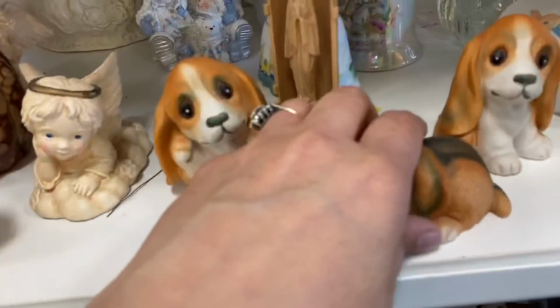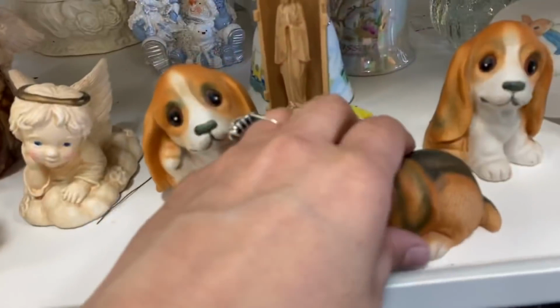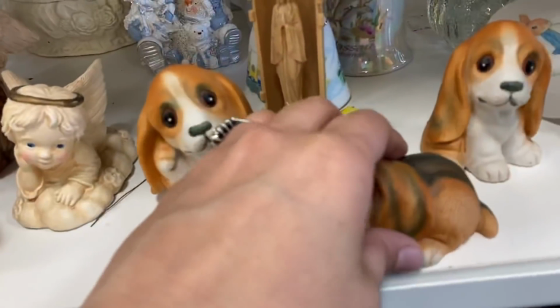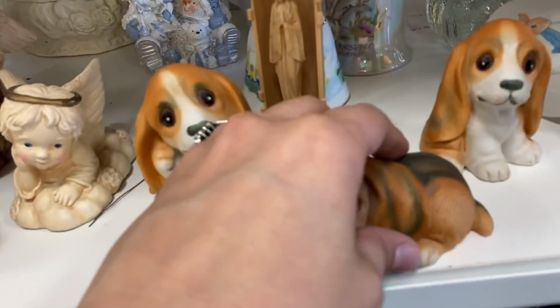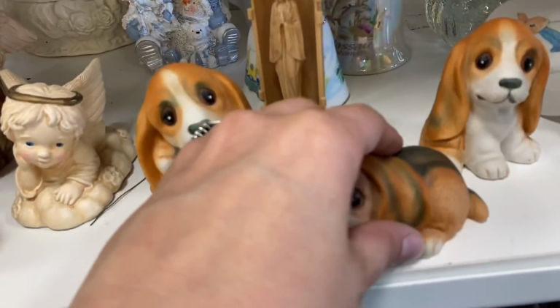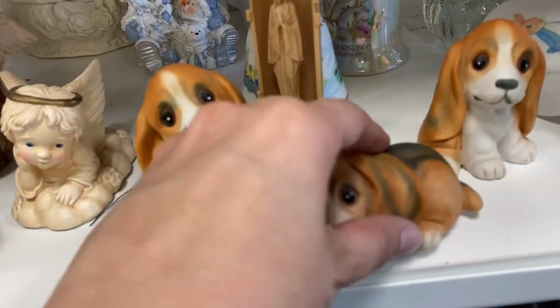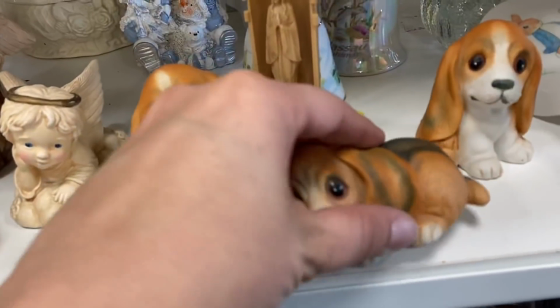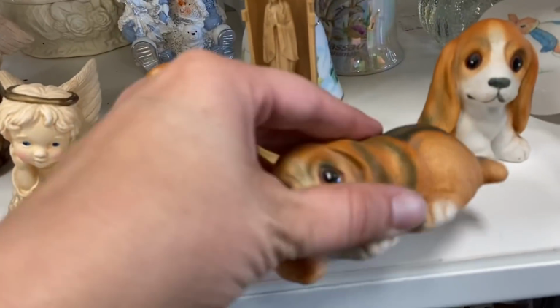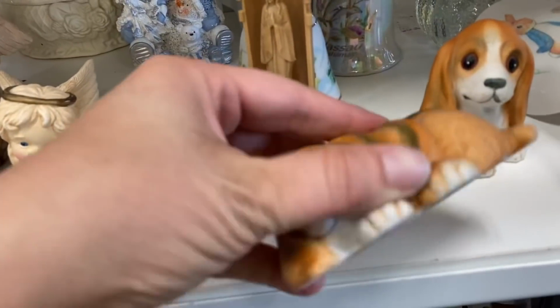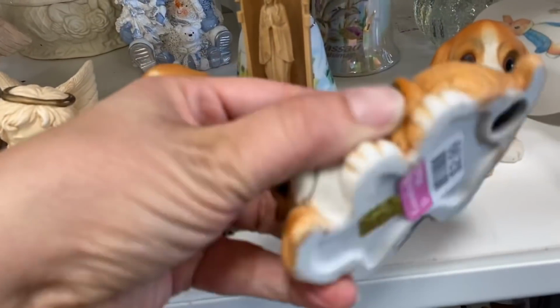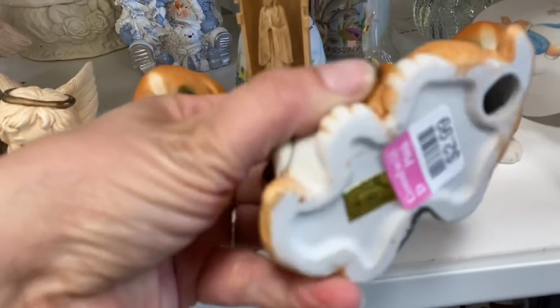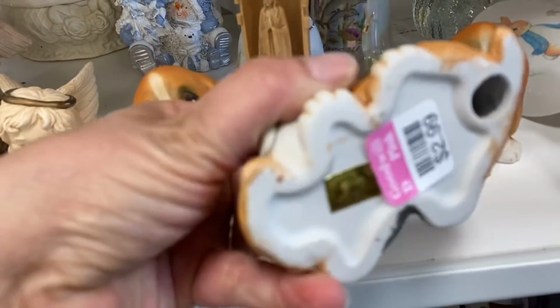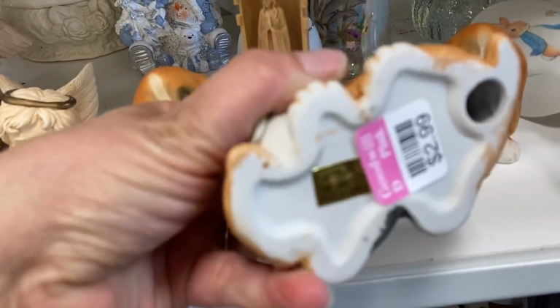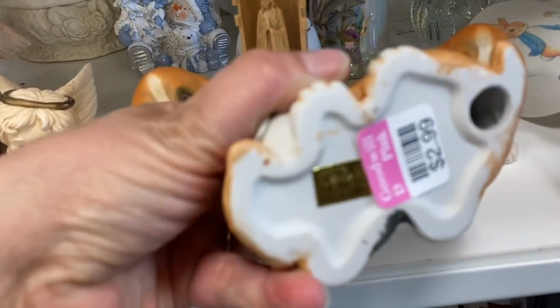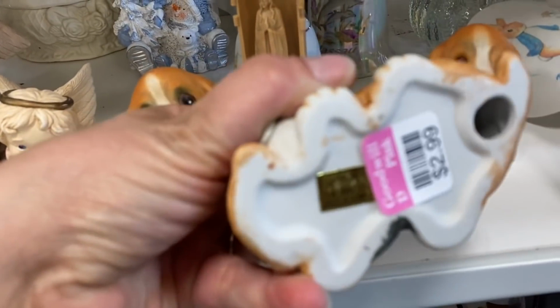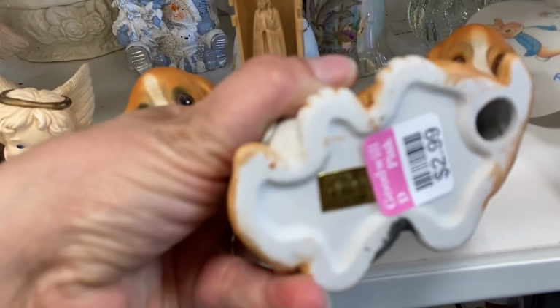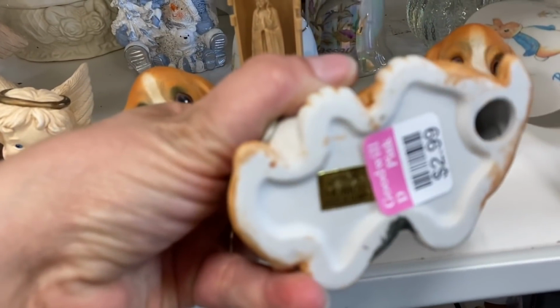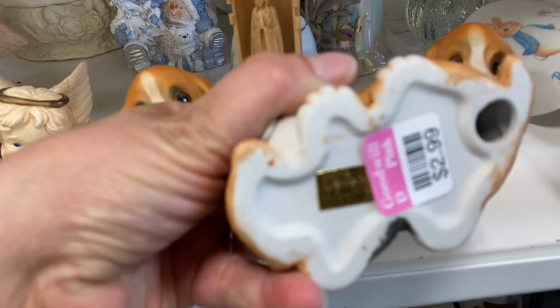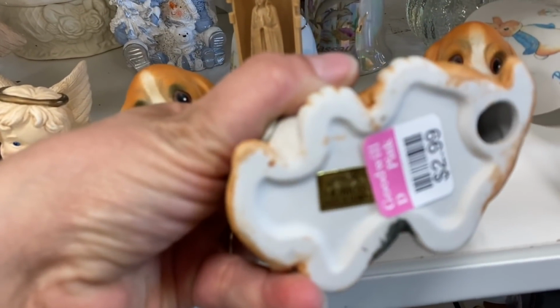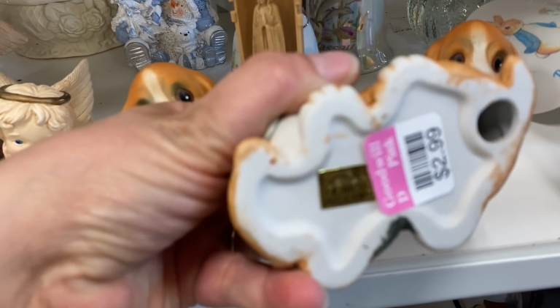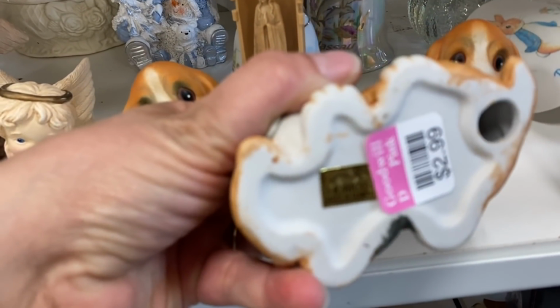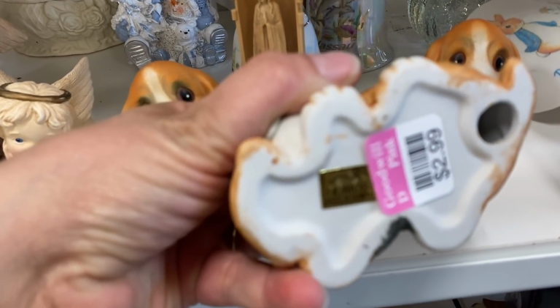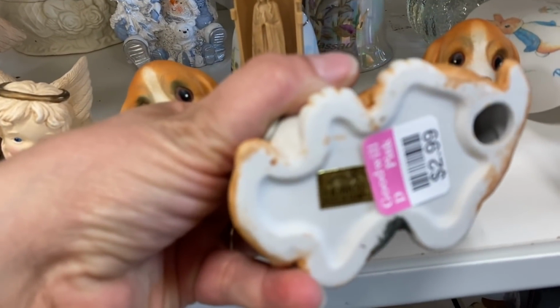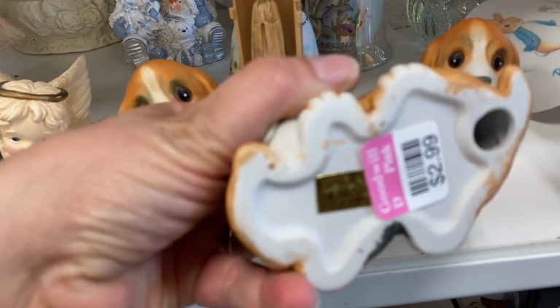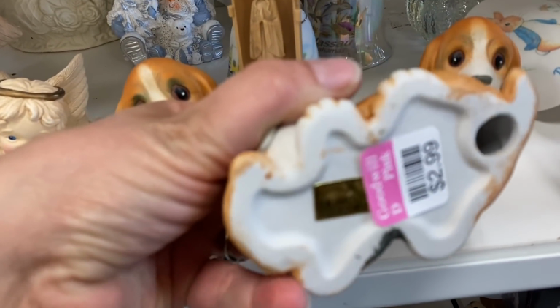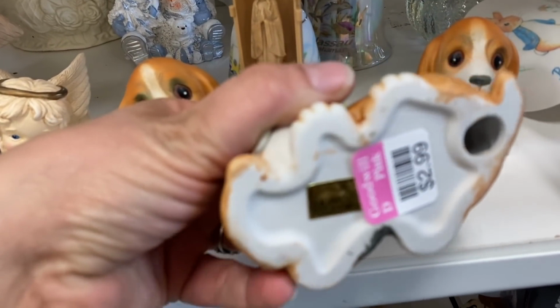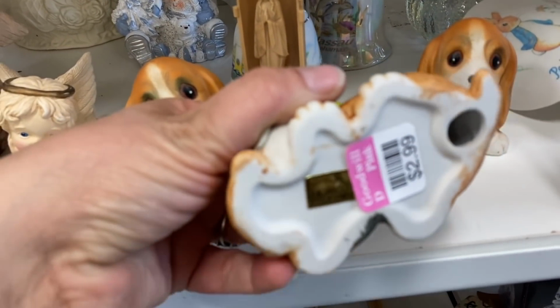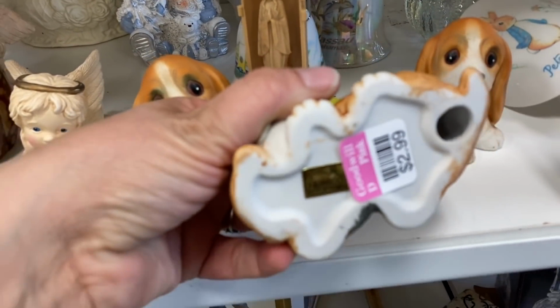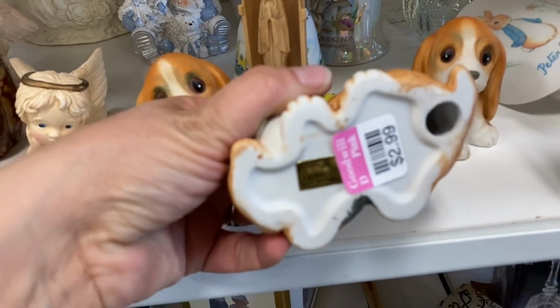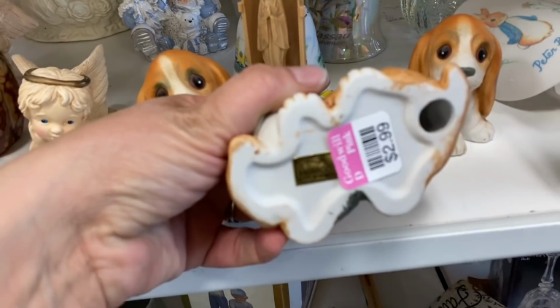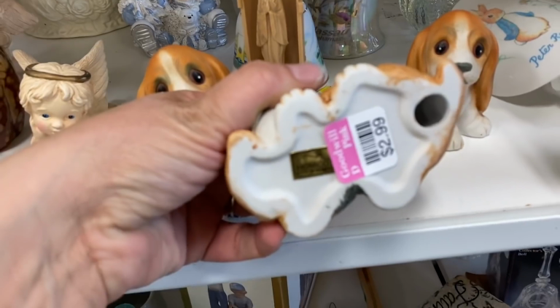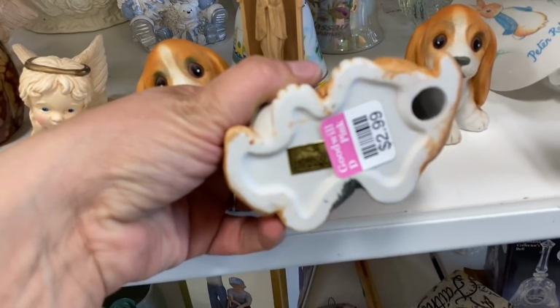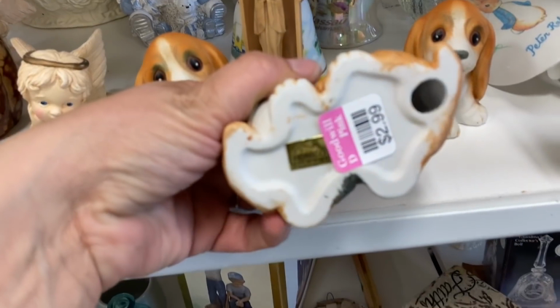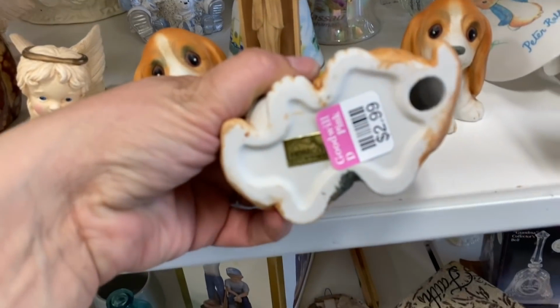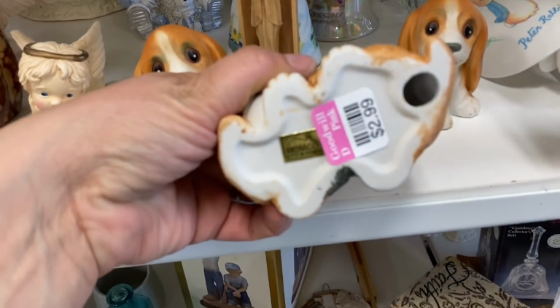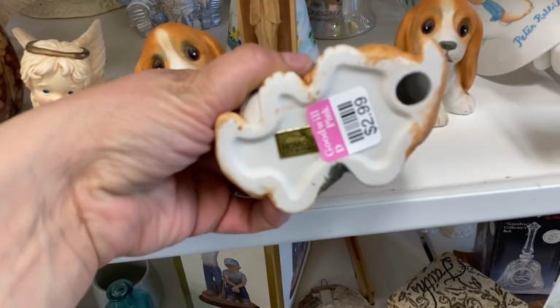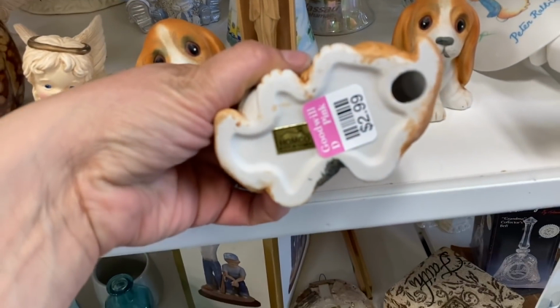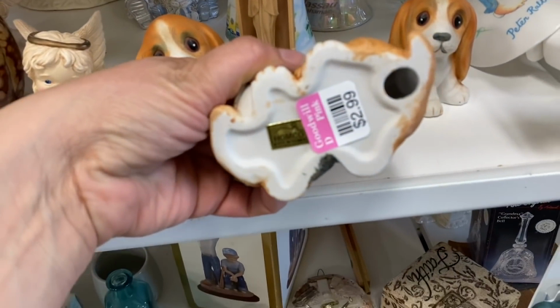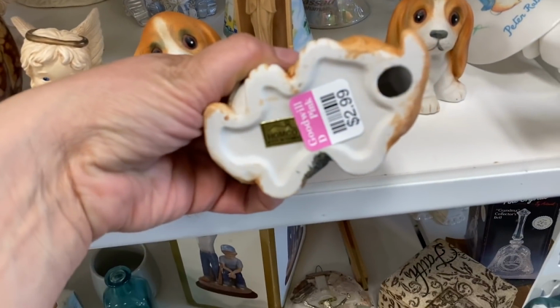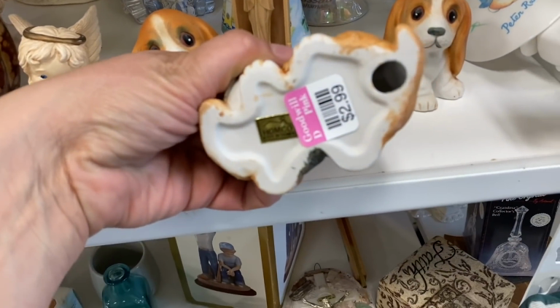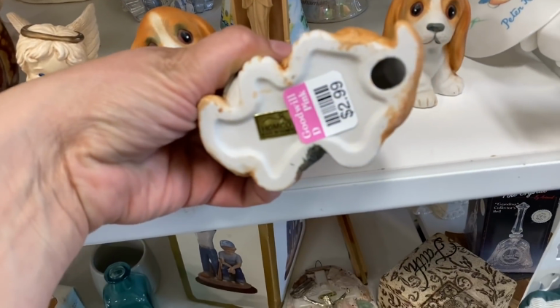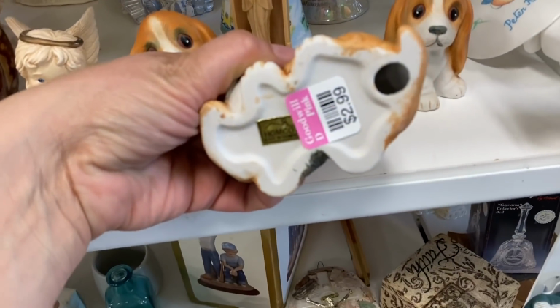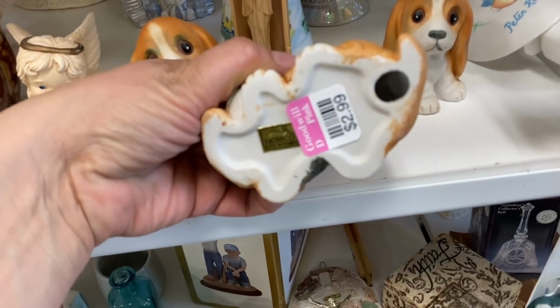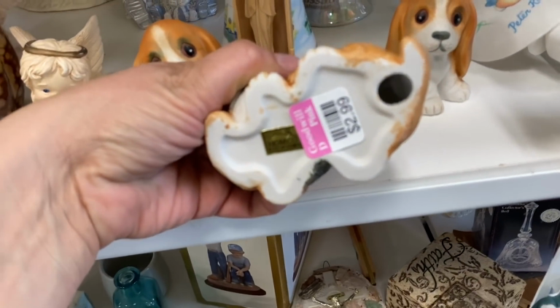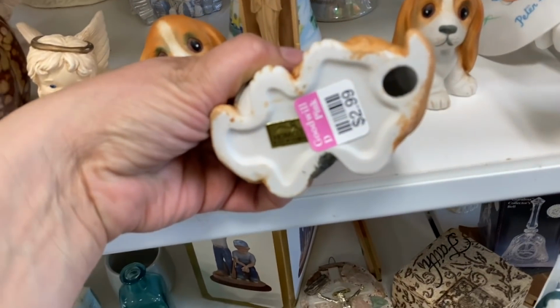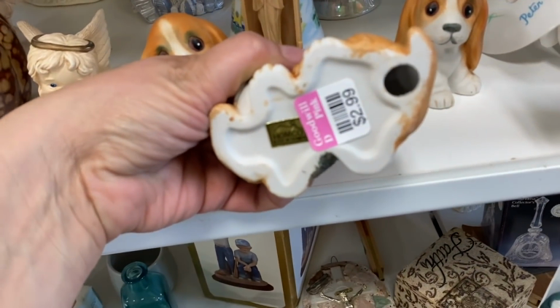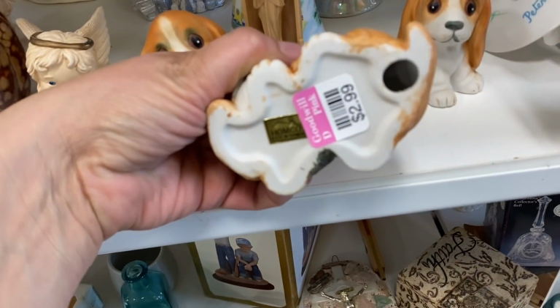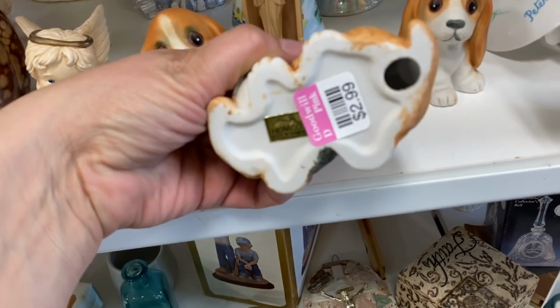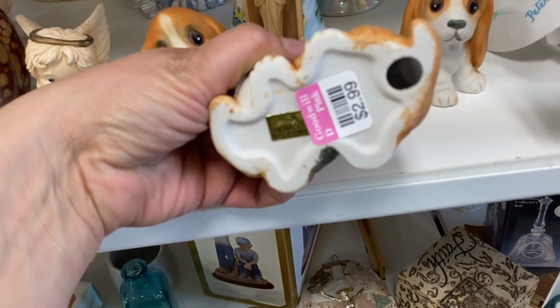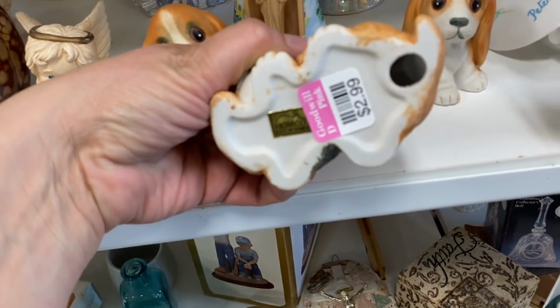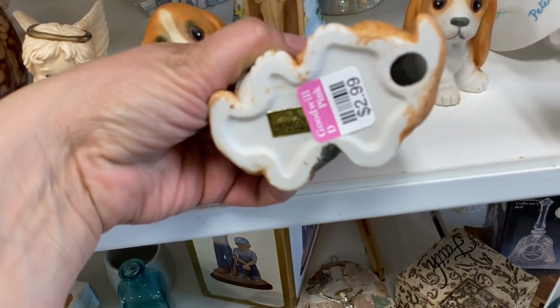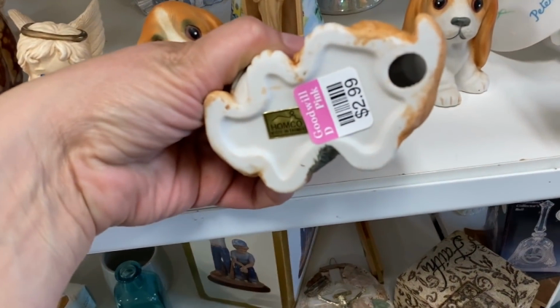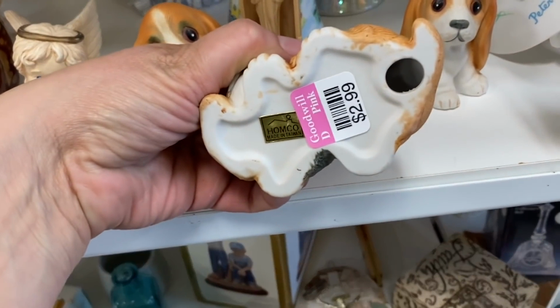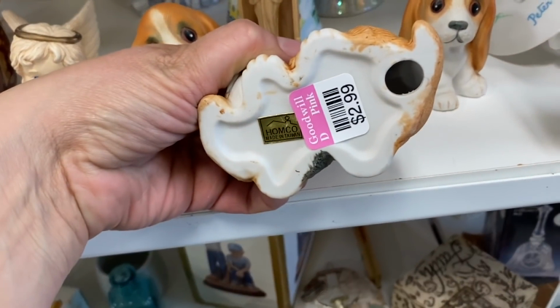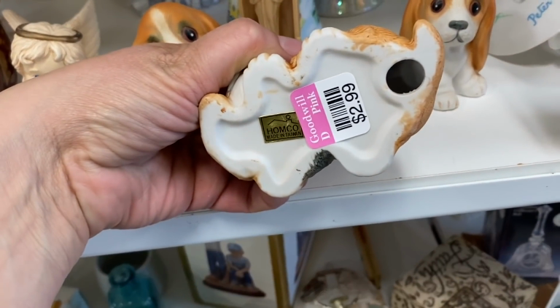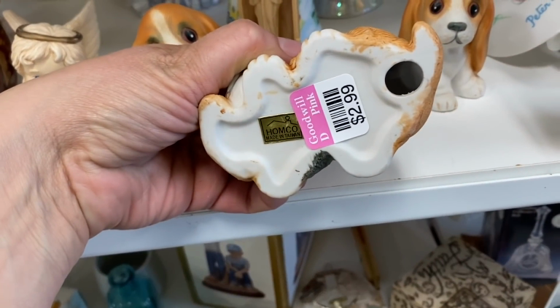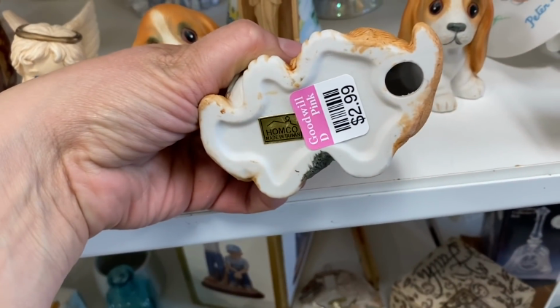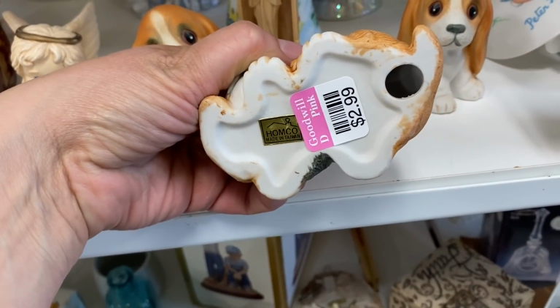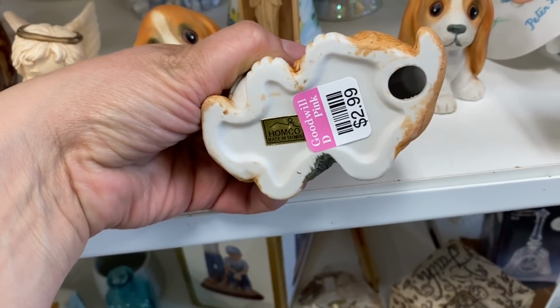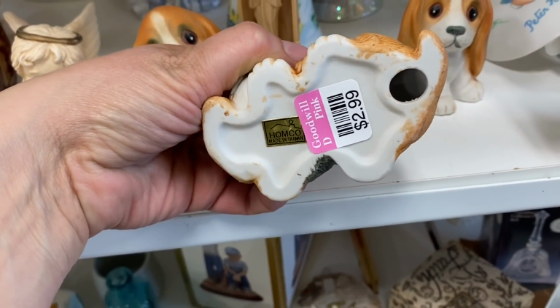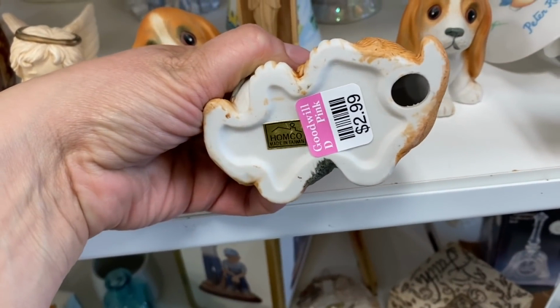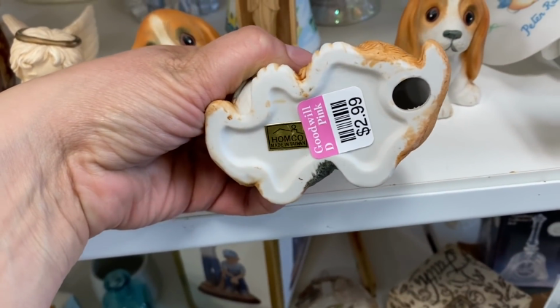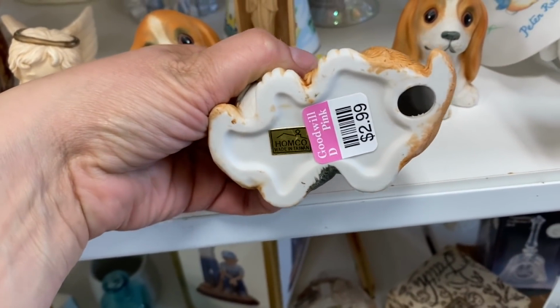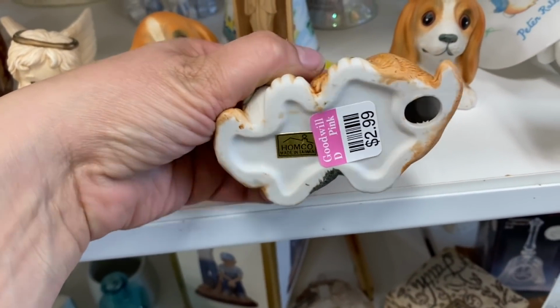I am a fan of Home Co. figurines. I had never seen these little beagles before, so these were cute to see.